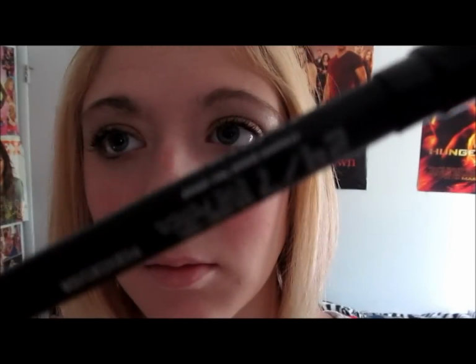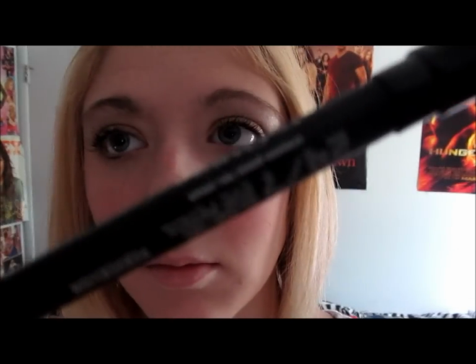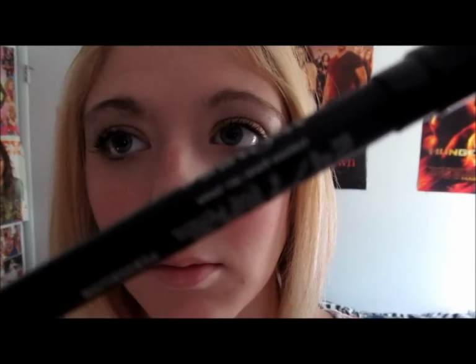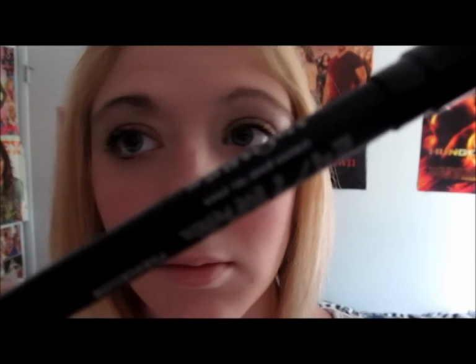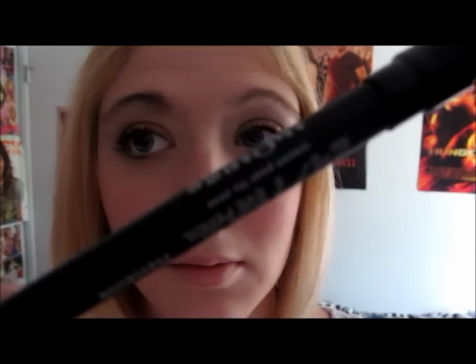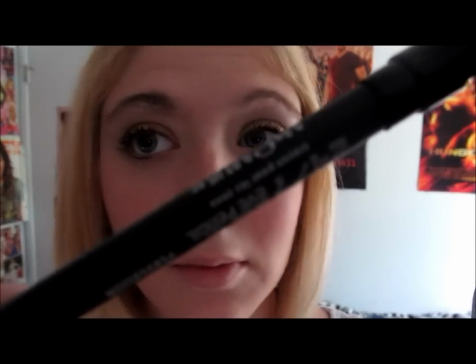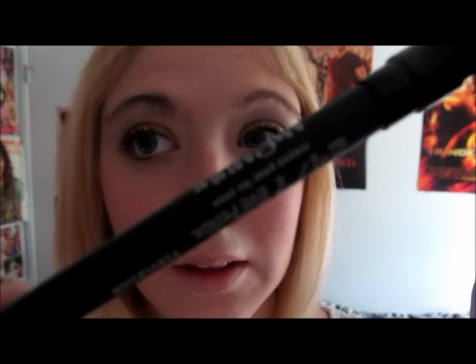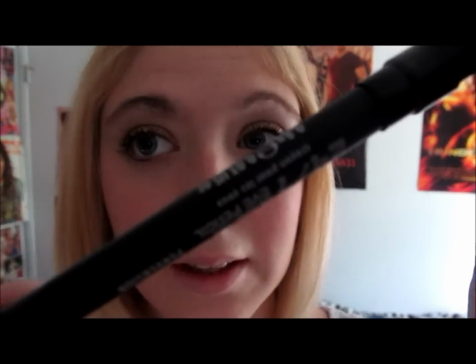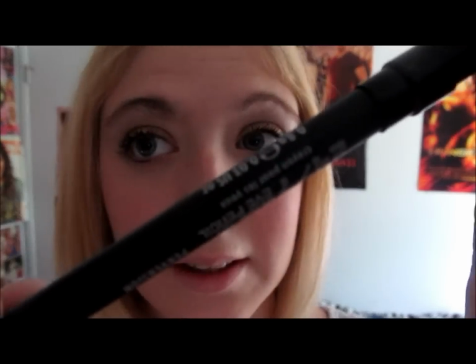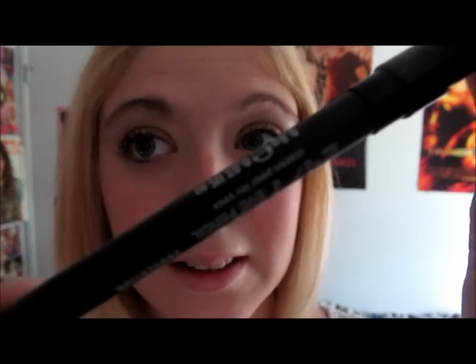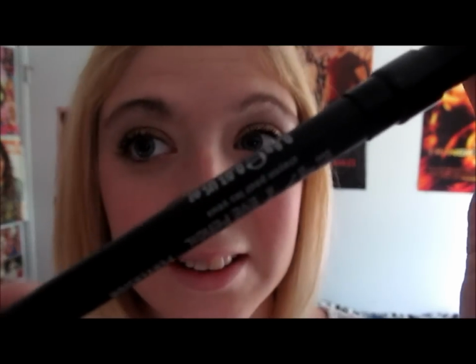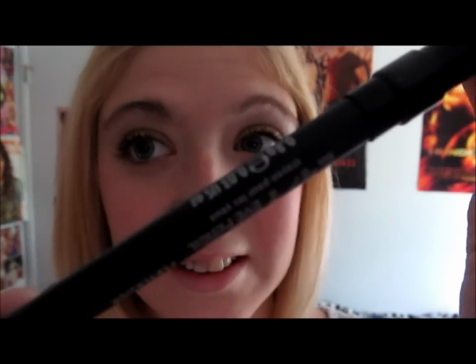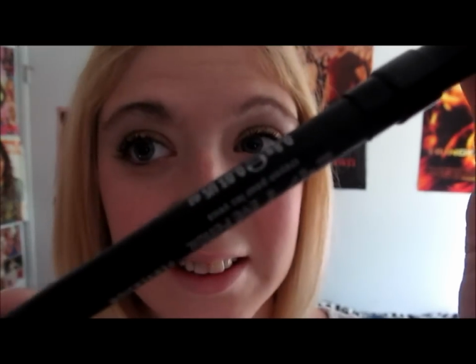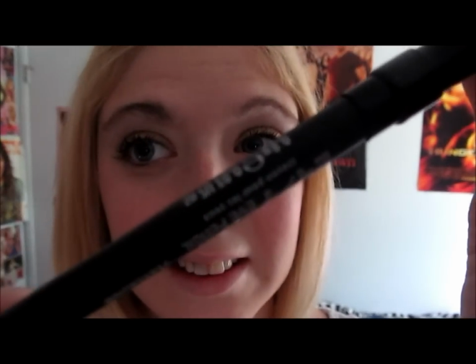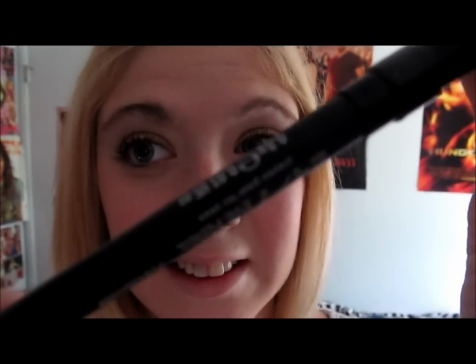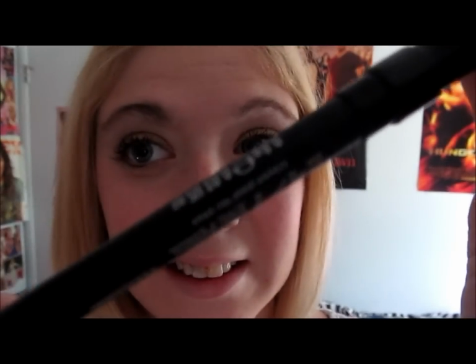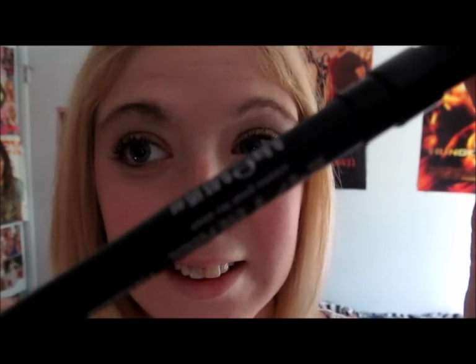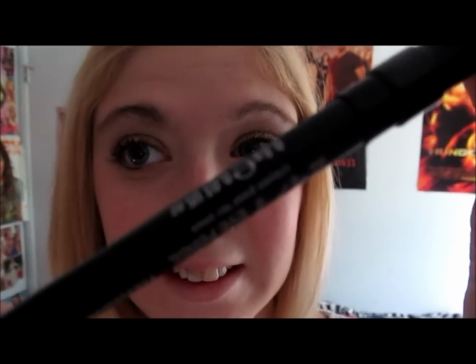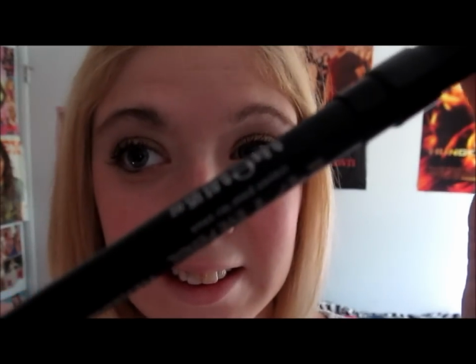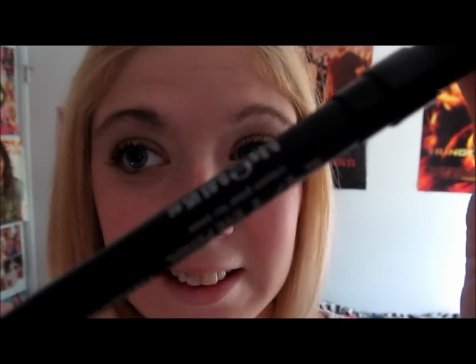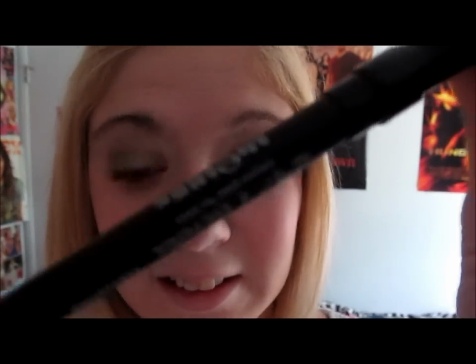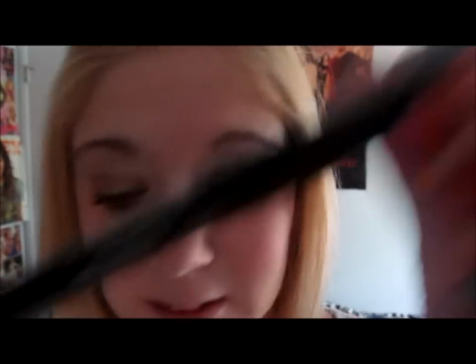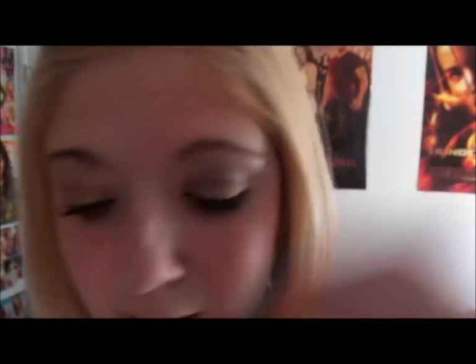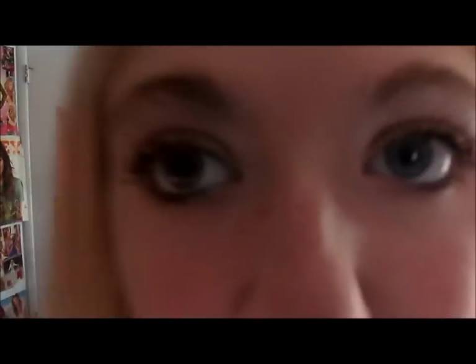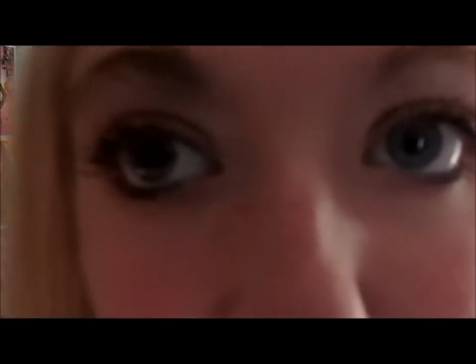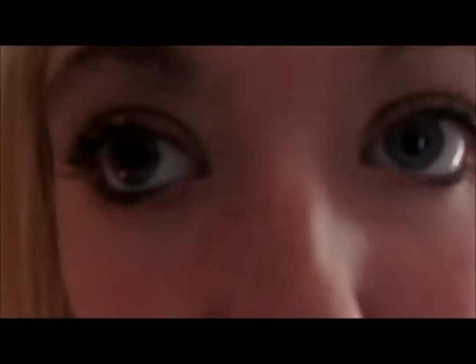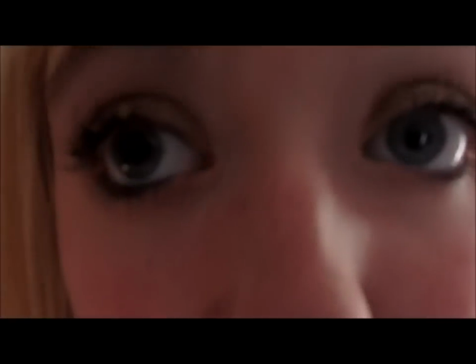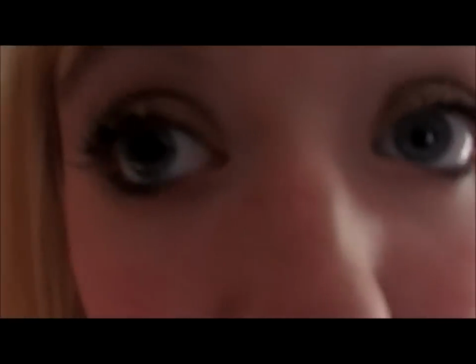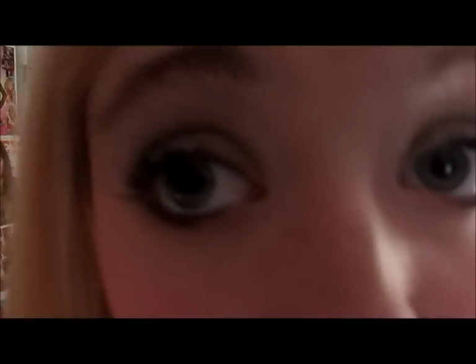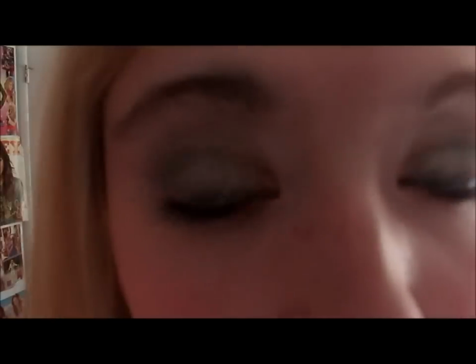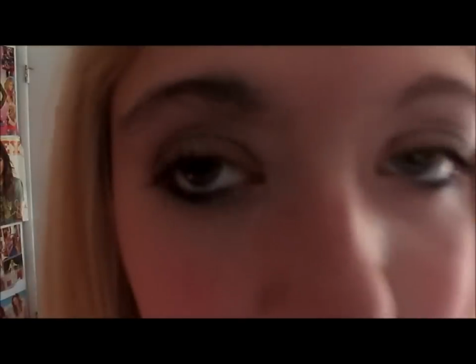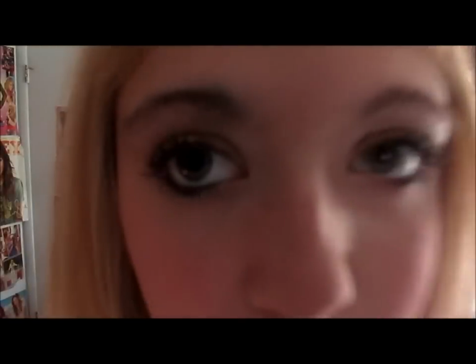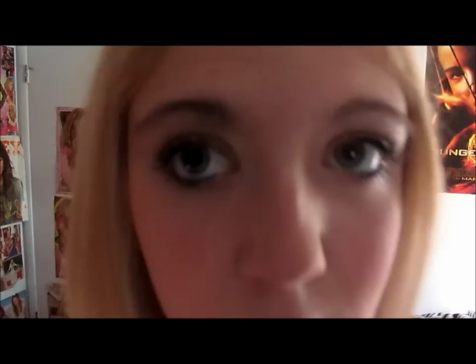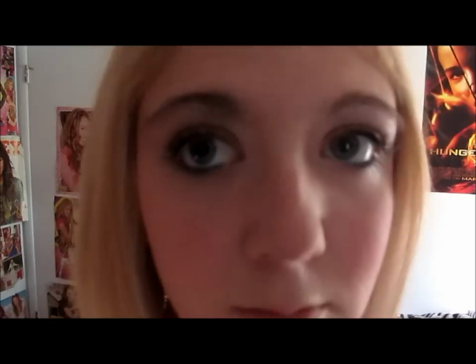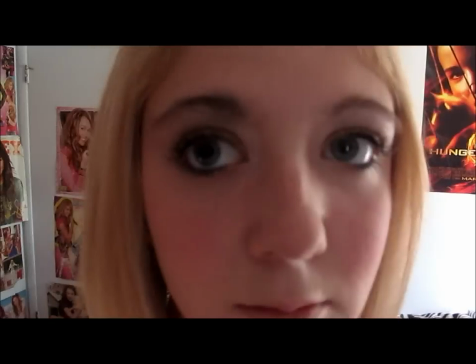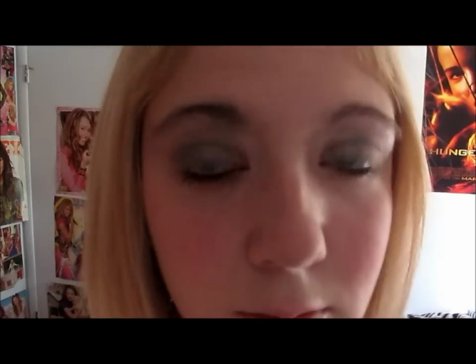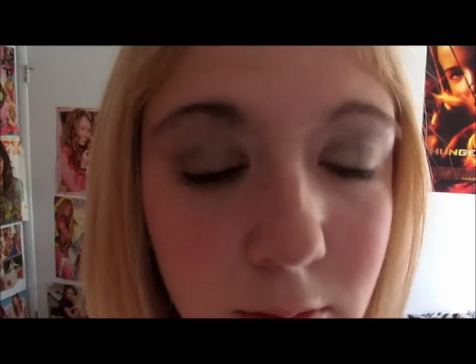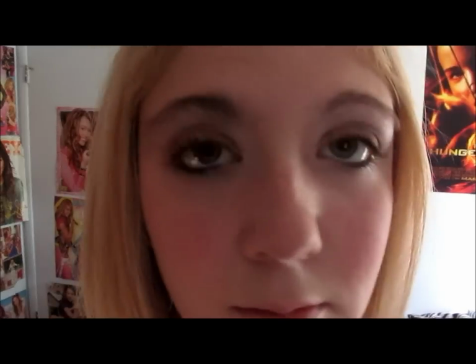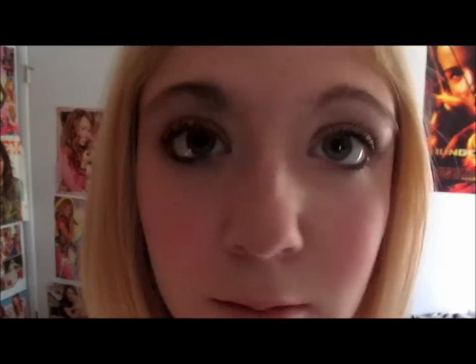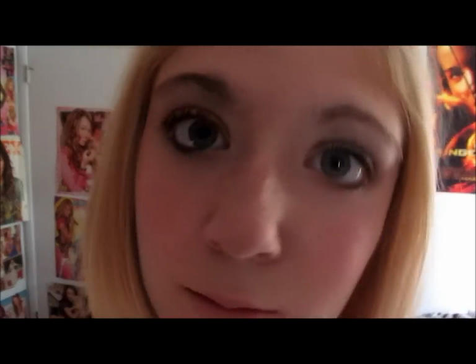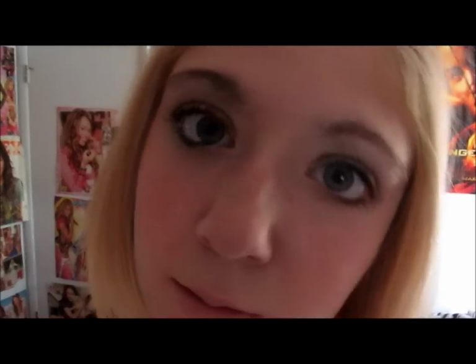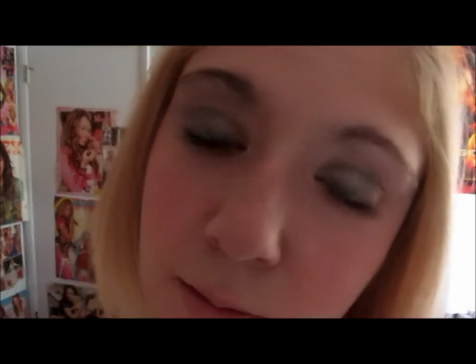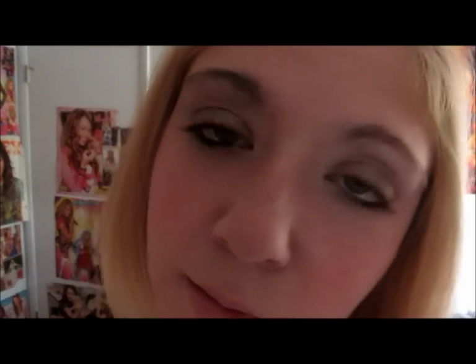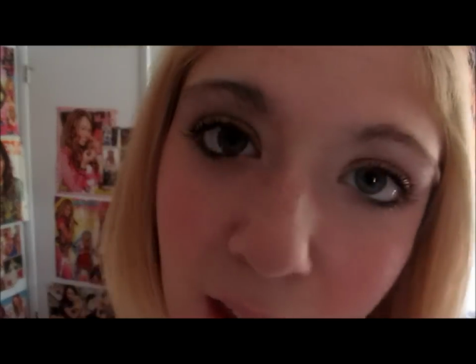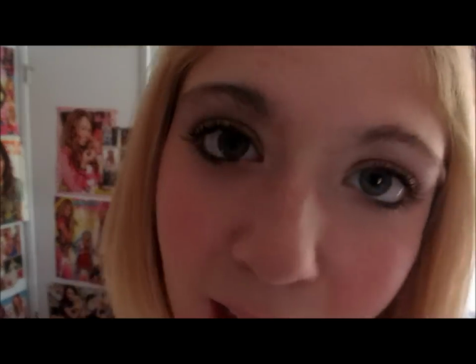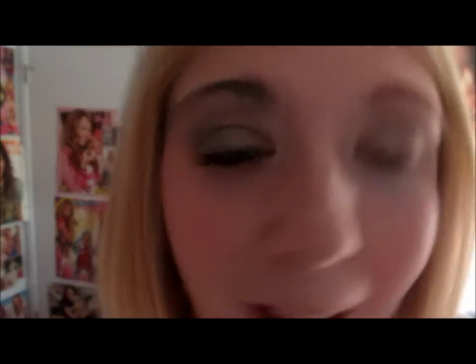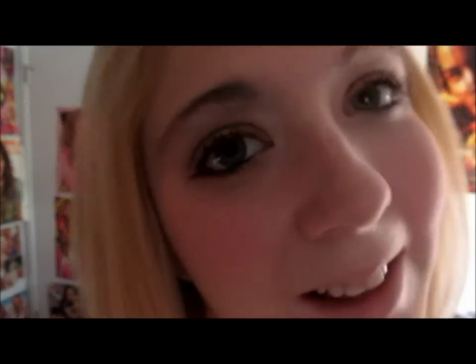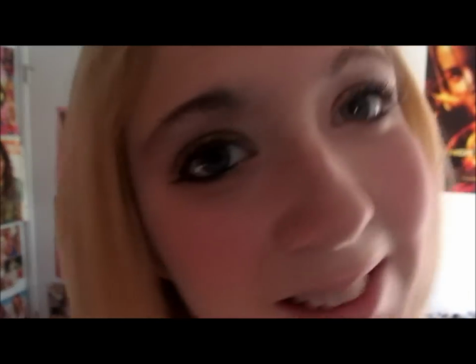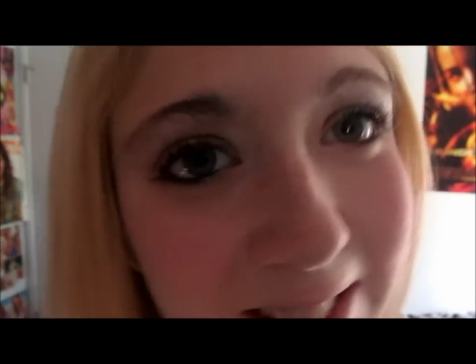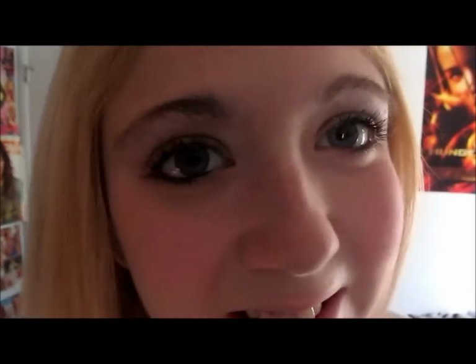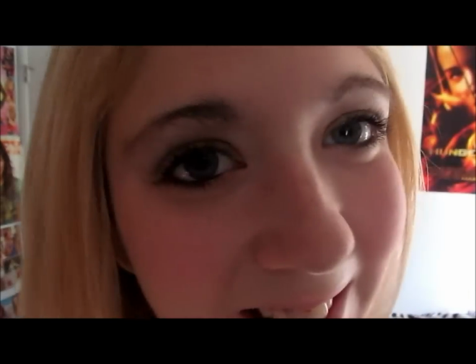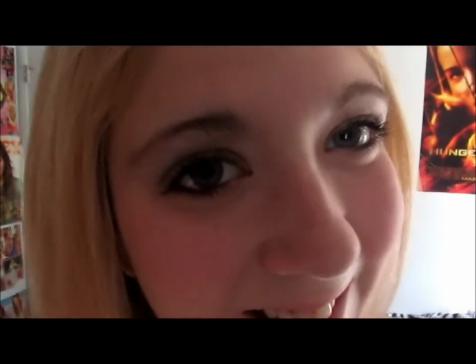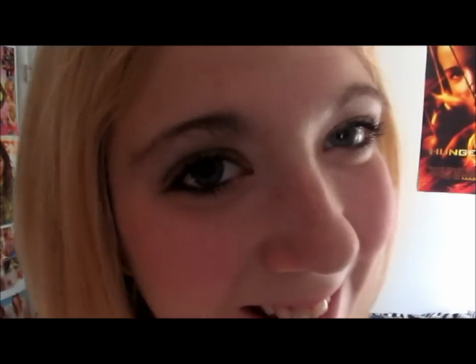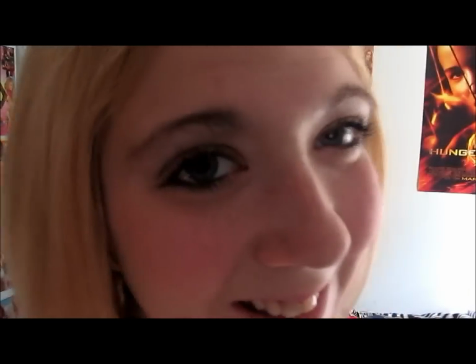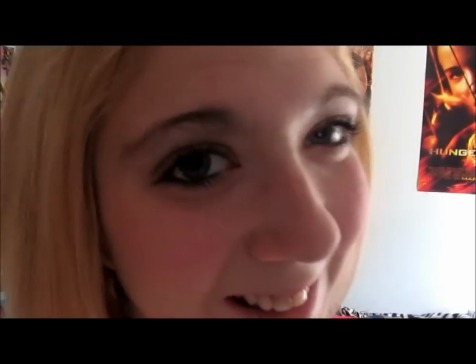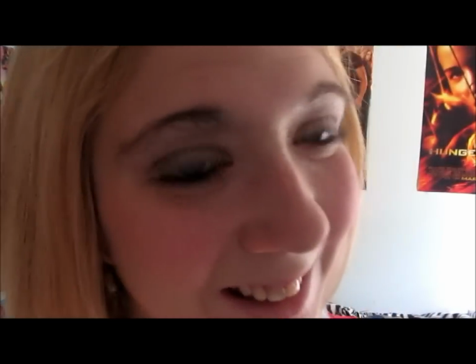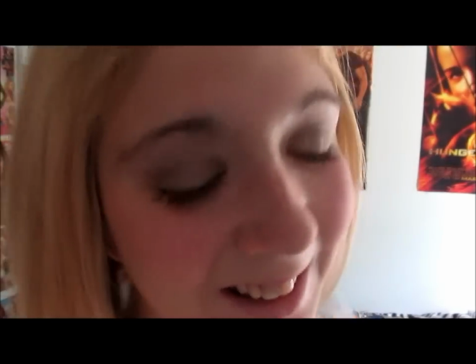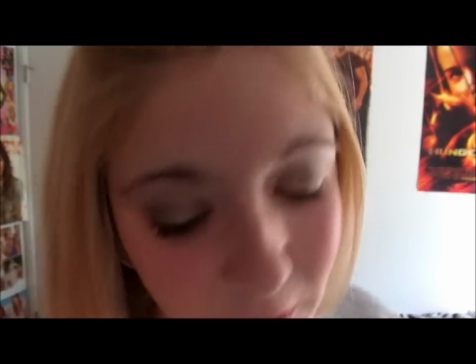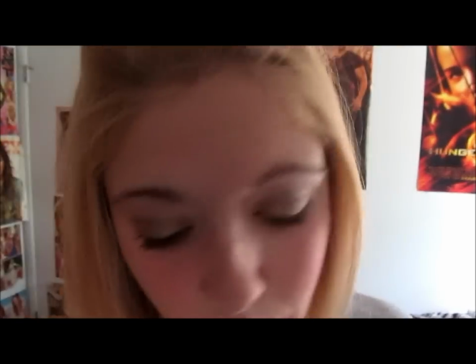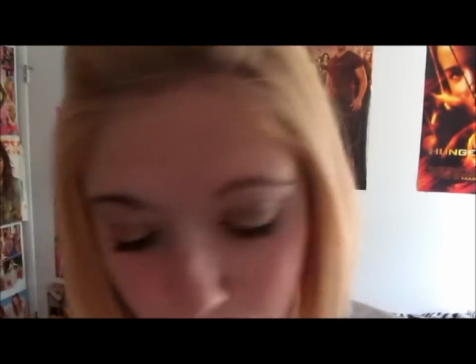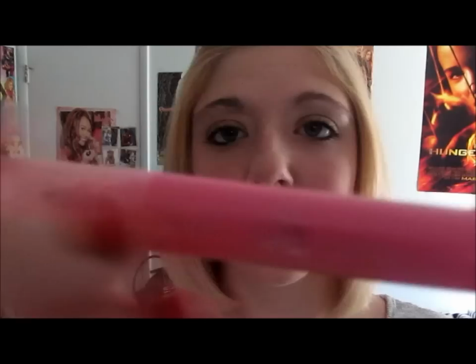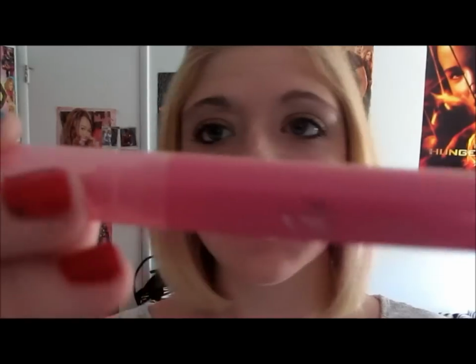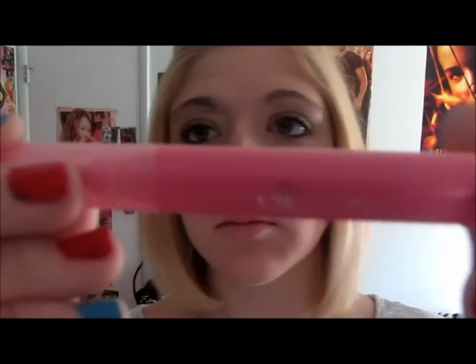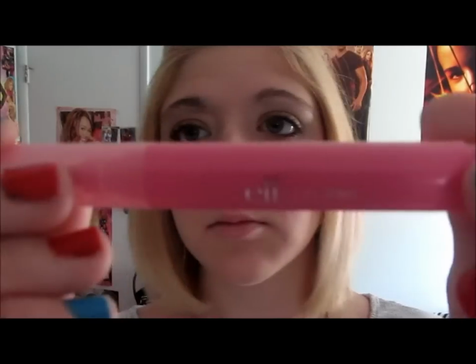Next, I'm not using a lot of it — I usually do the 24-7 eyeliner, which is the best eyeliner I've ever used.